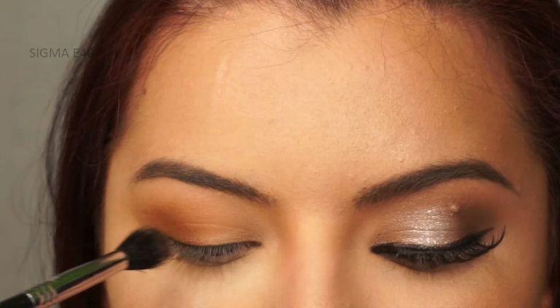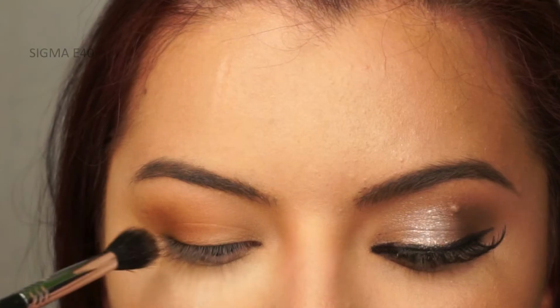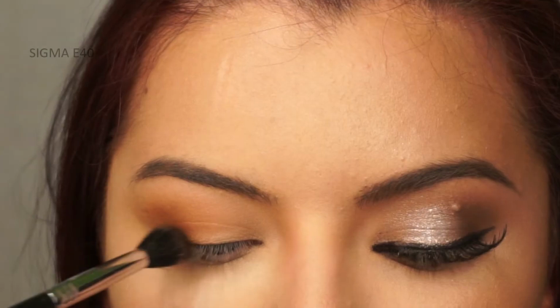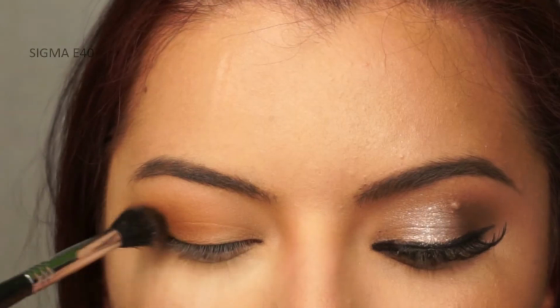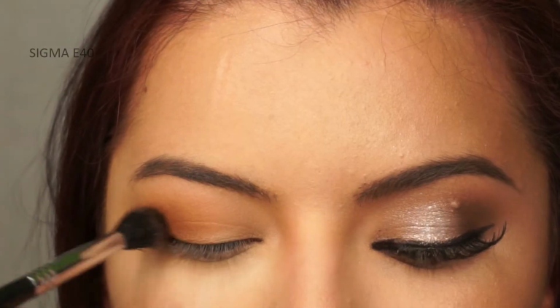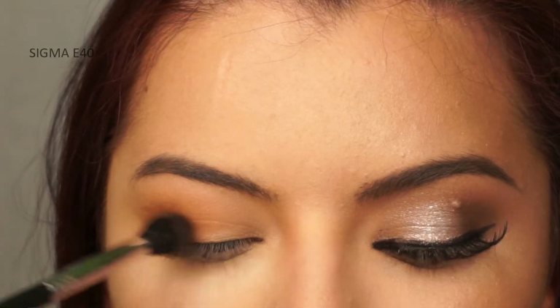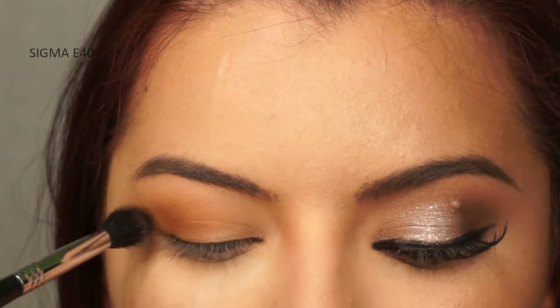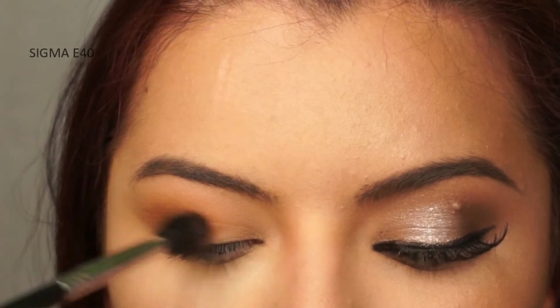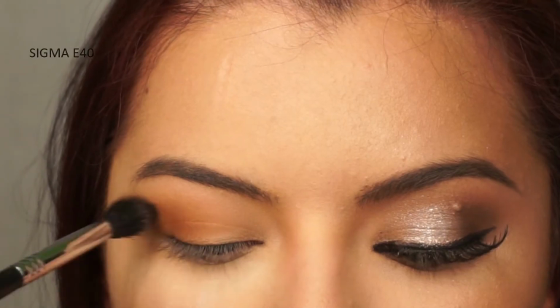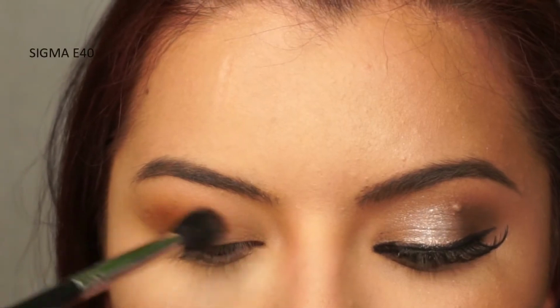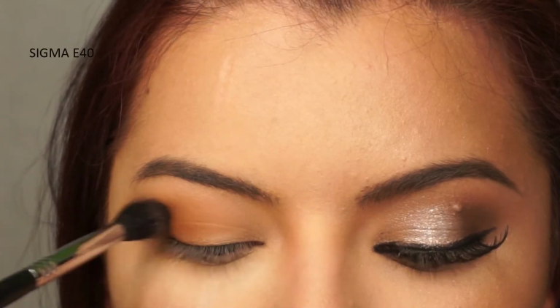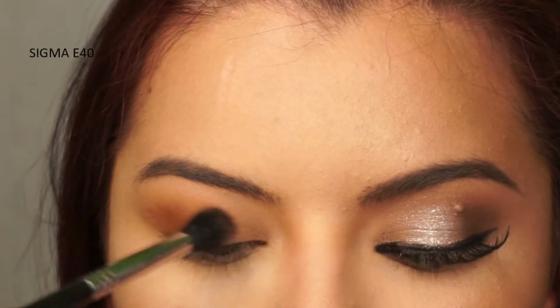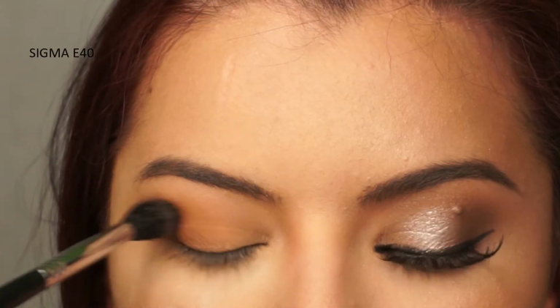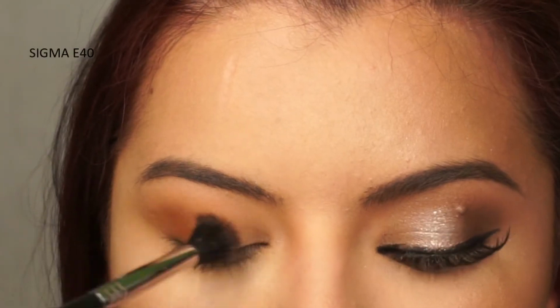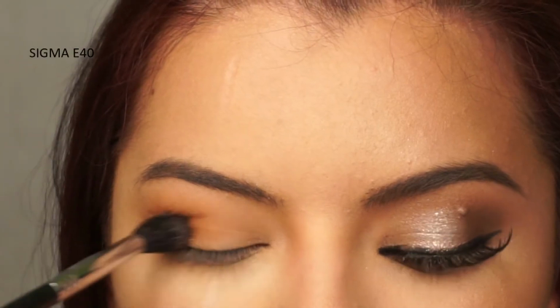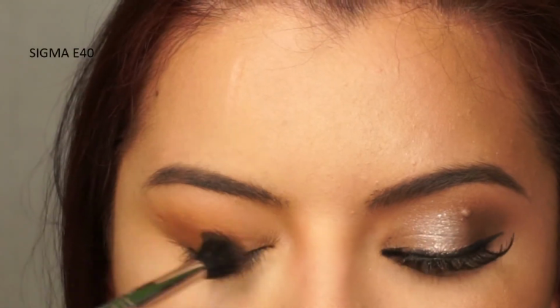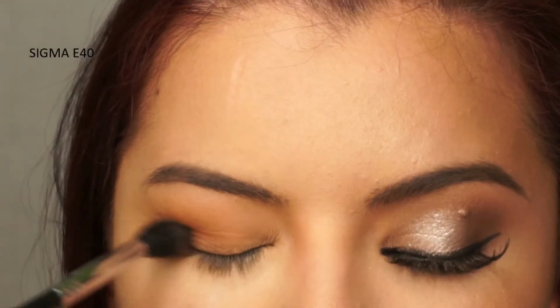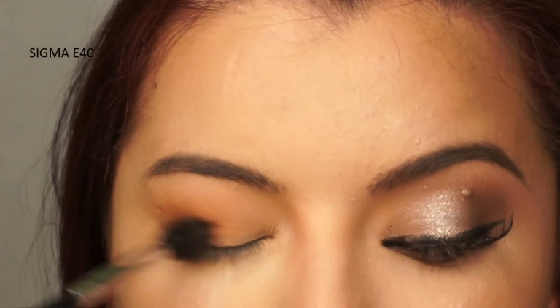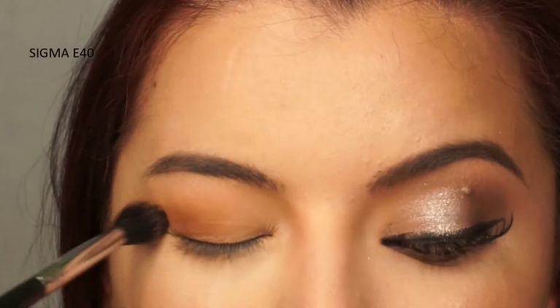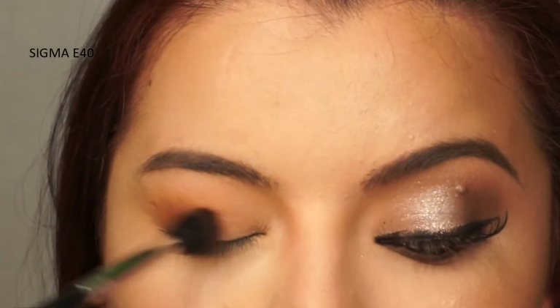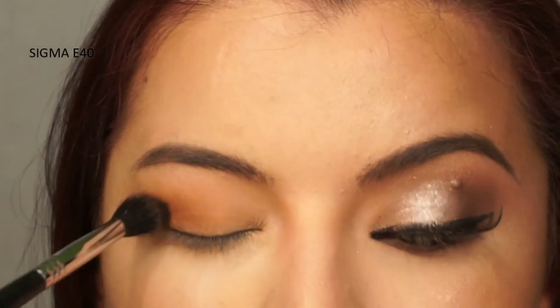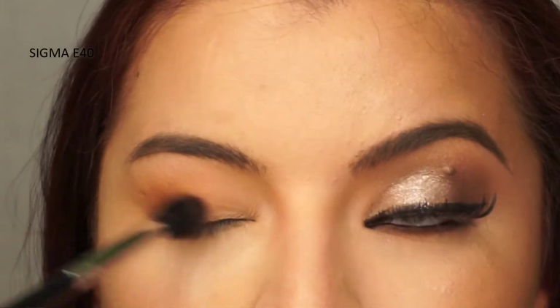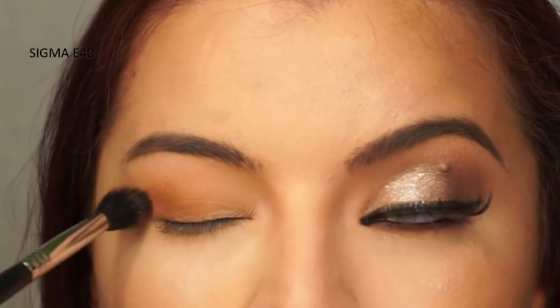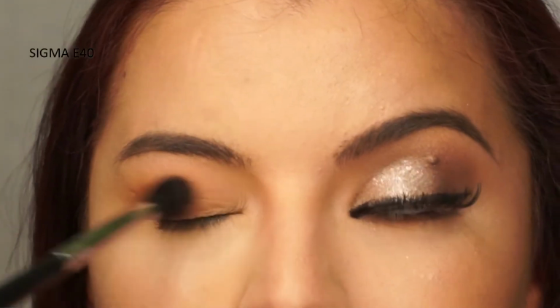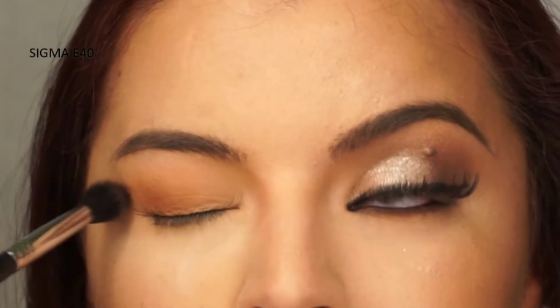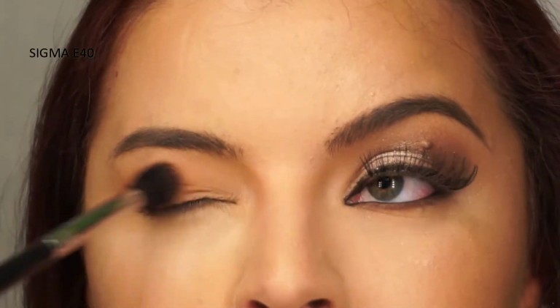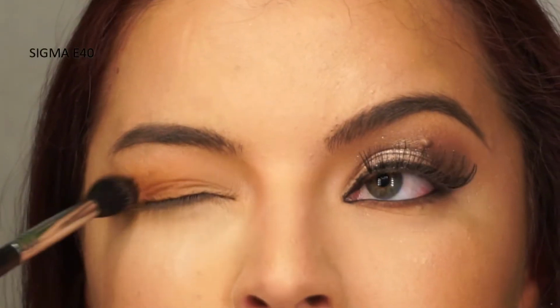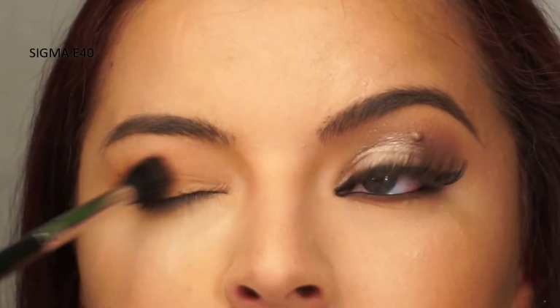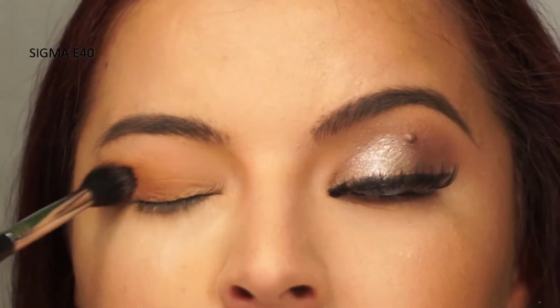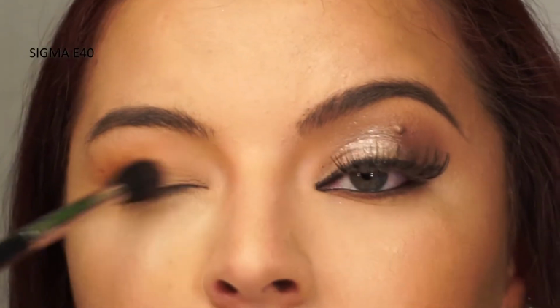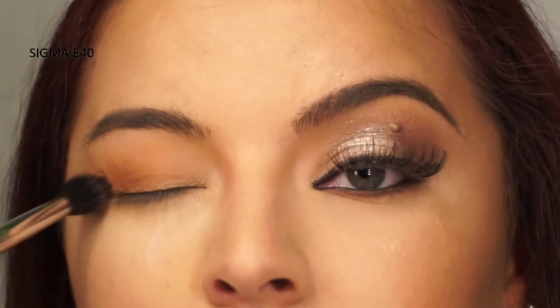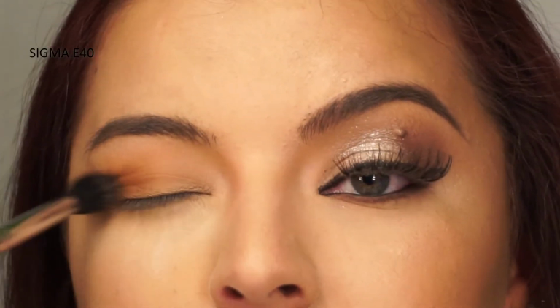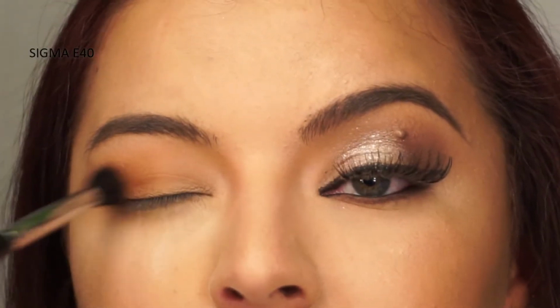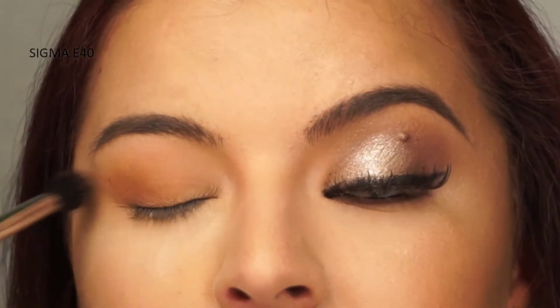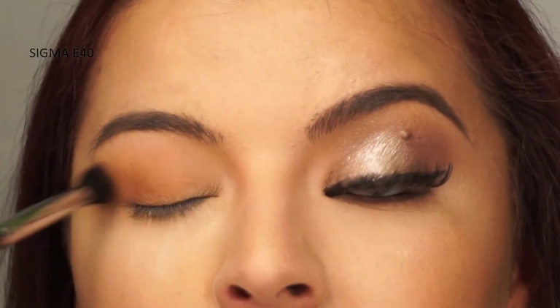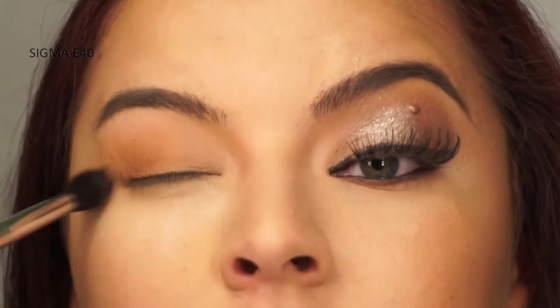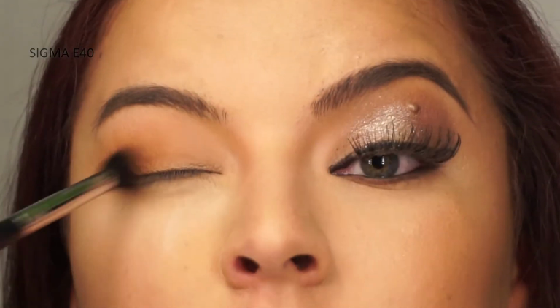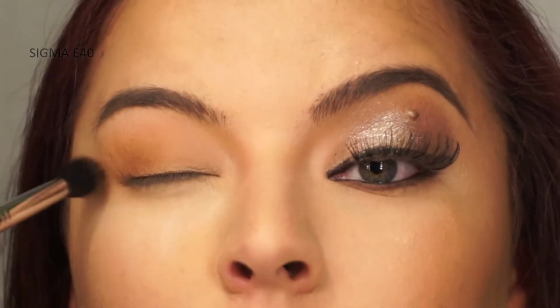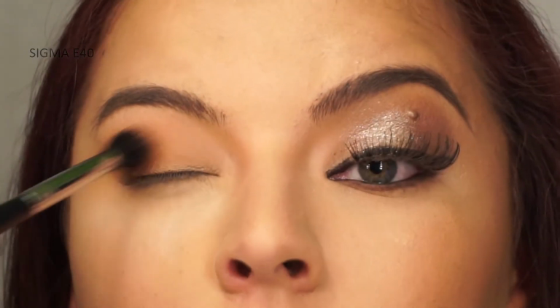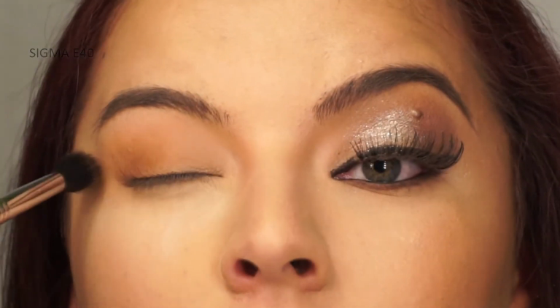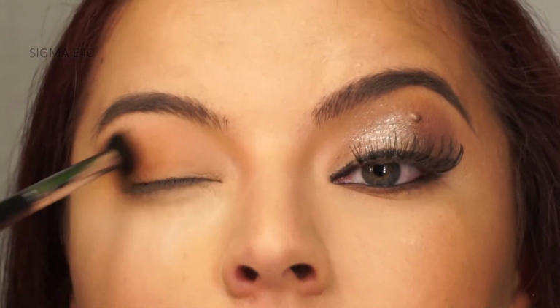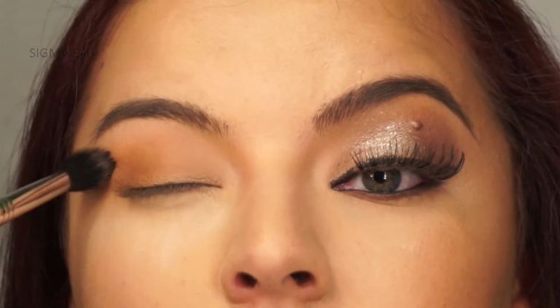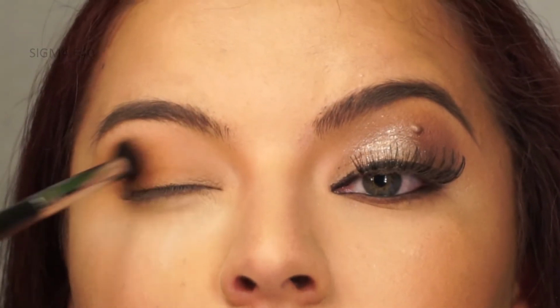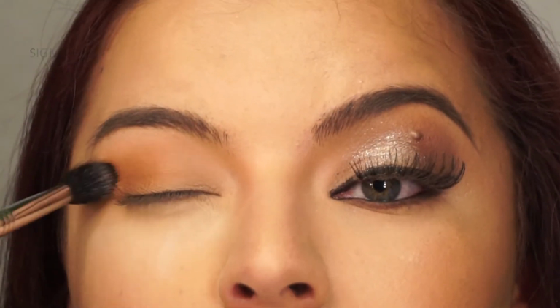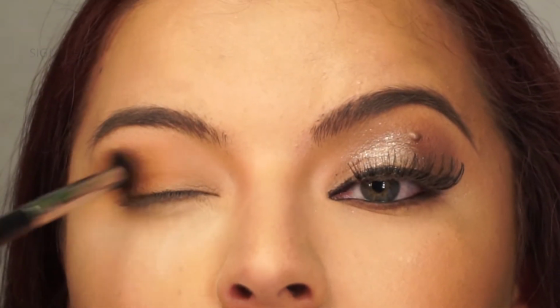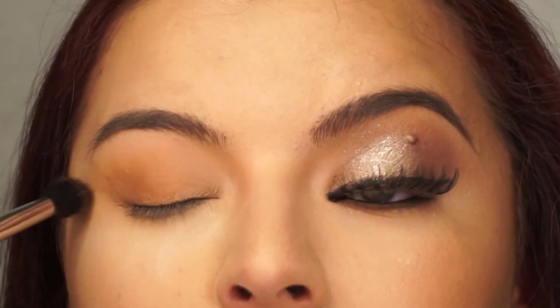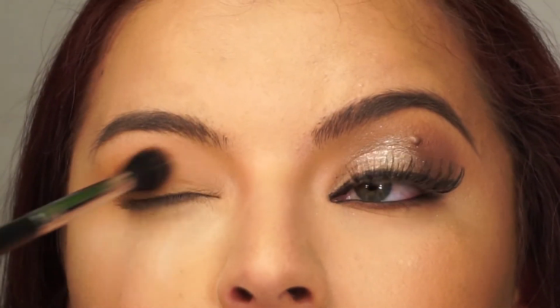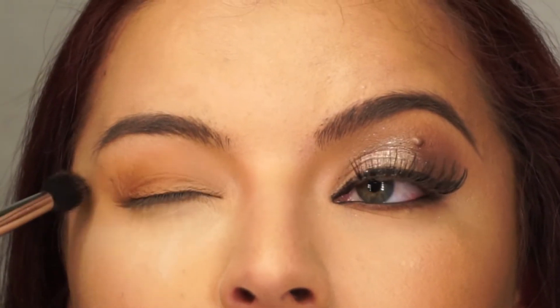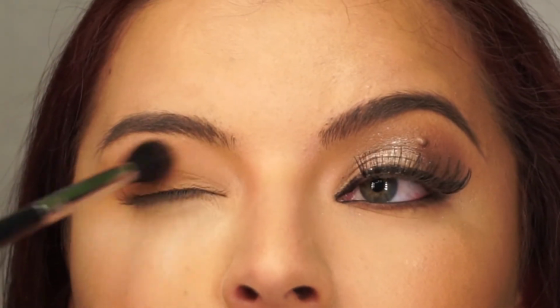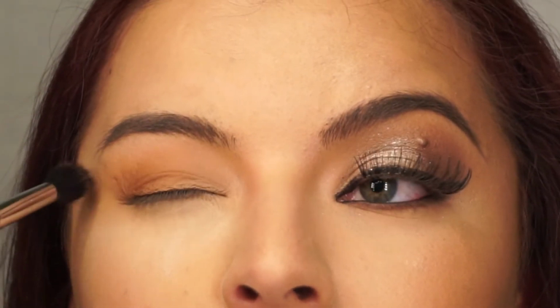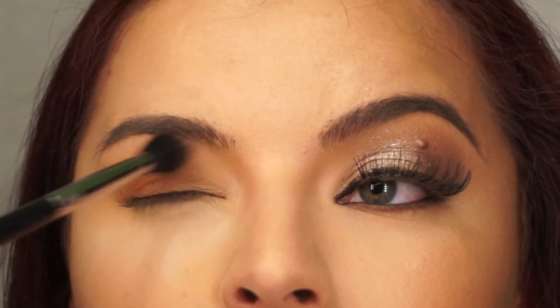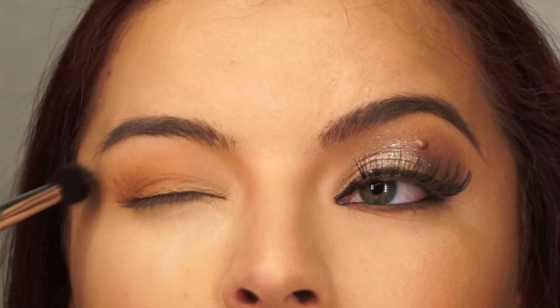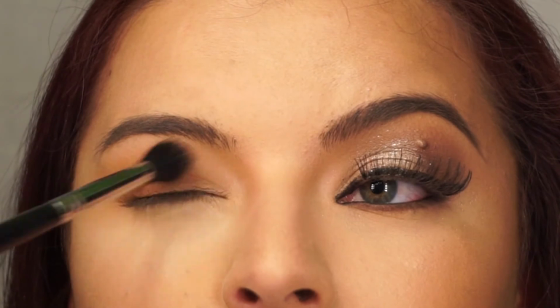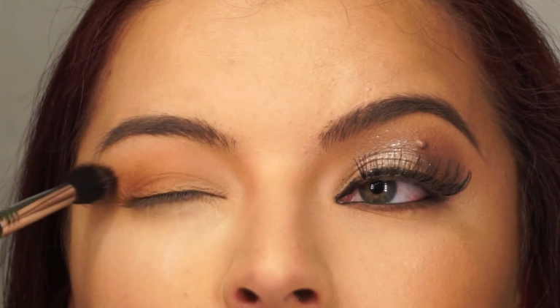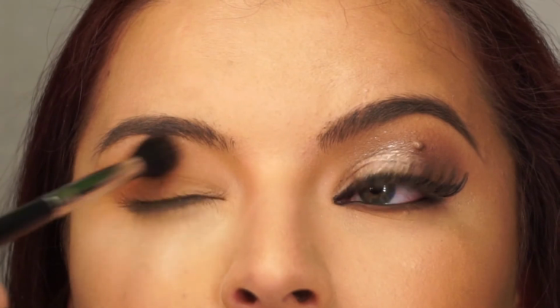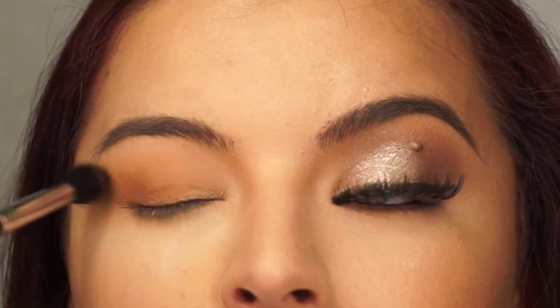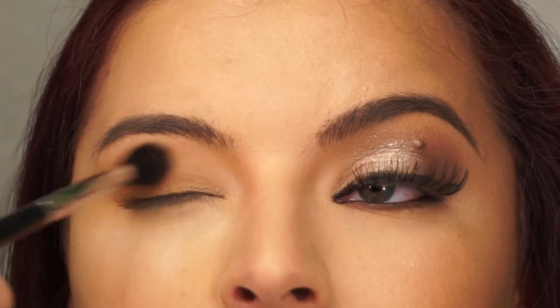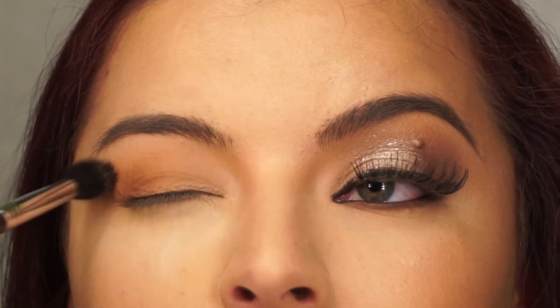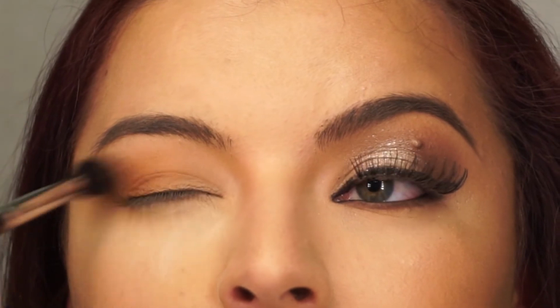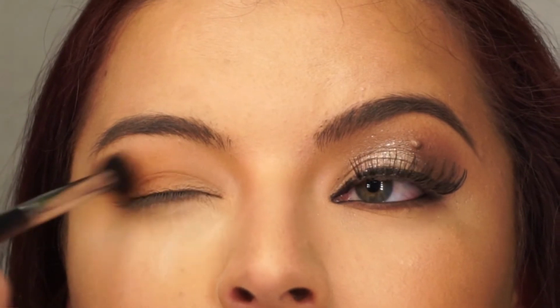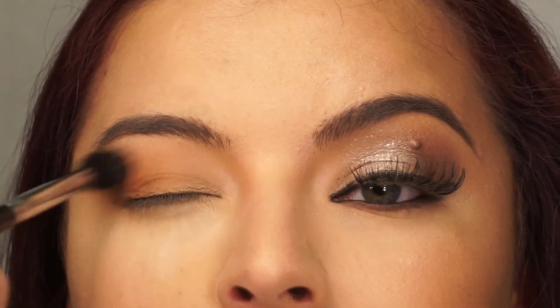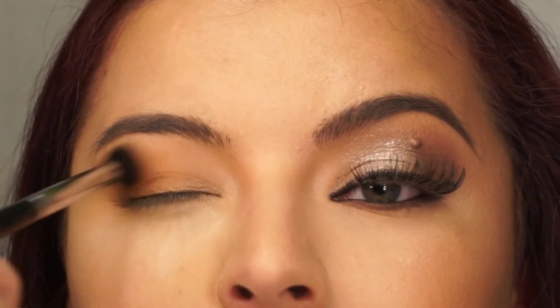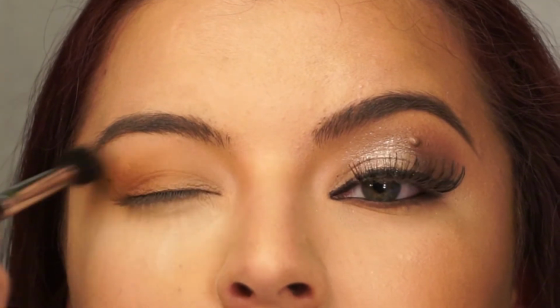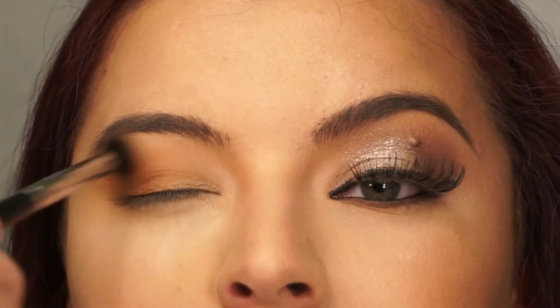Using a tapered blending brush, I'm going to take a warm medium brown eyeshadow and apply it to the outer corner of the crease.